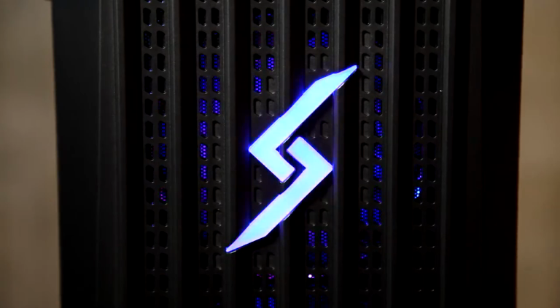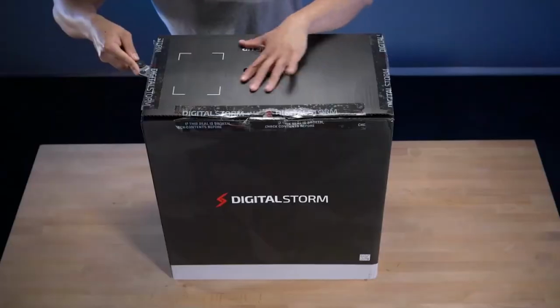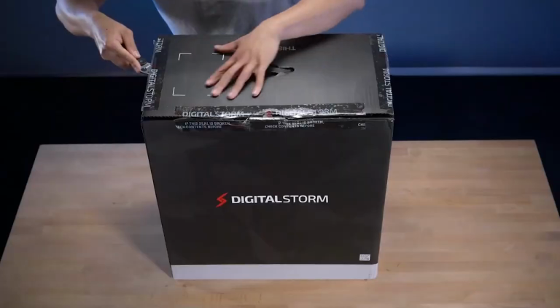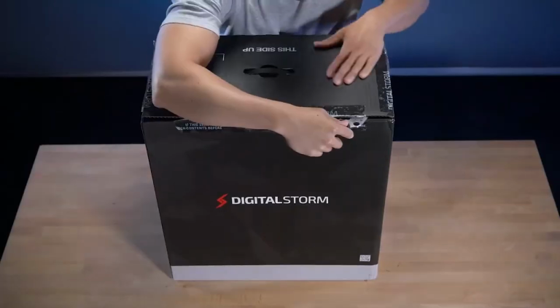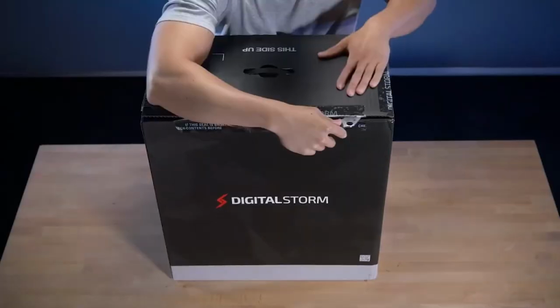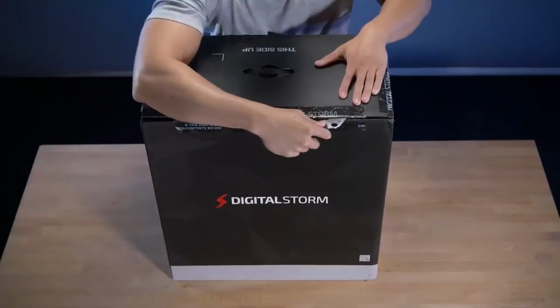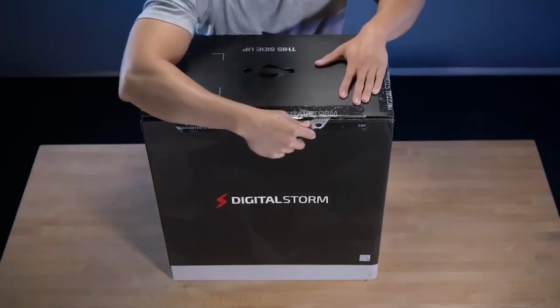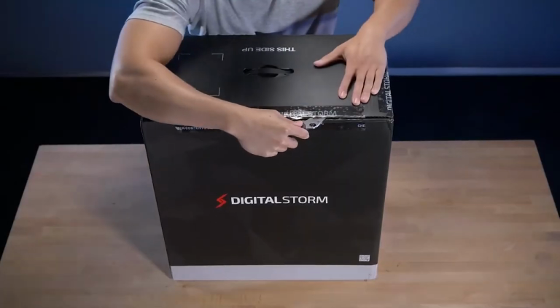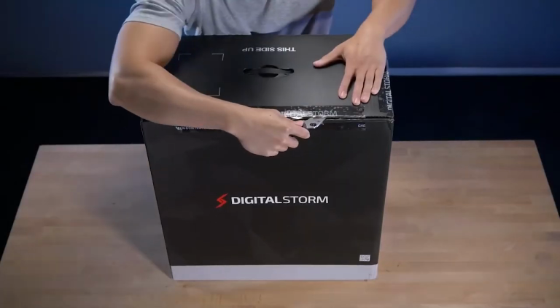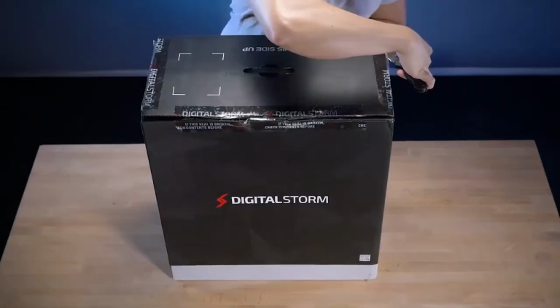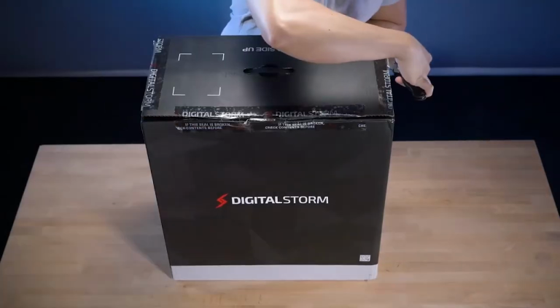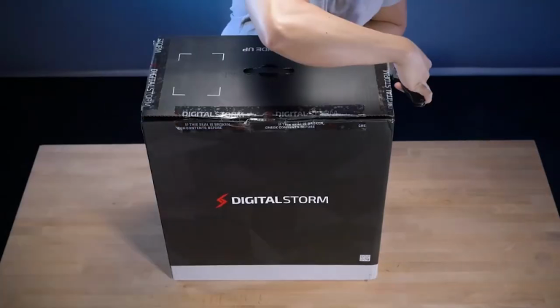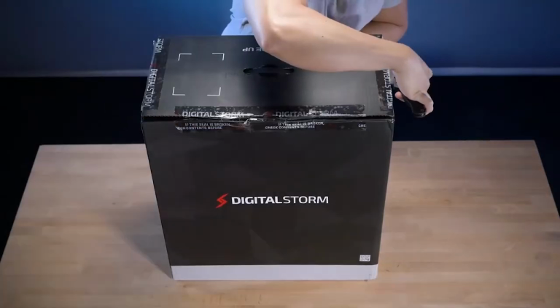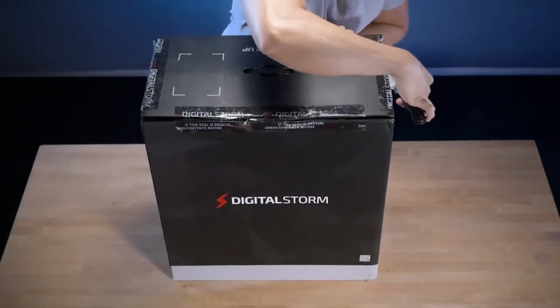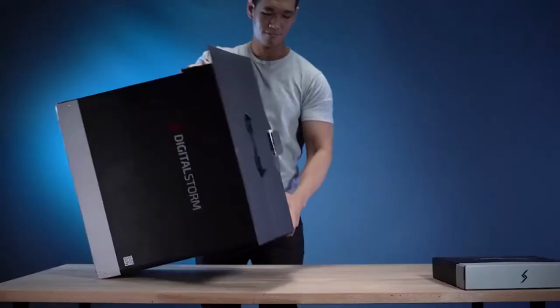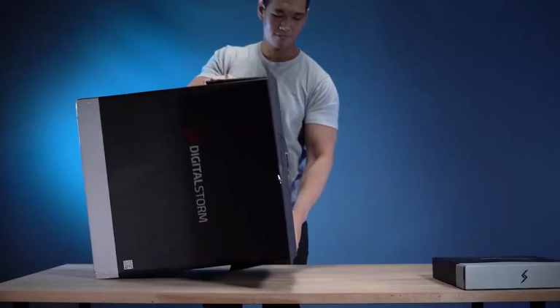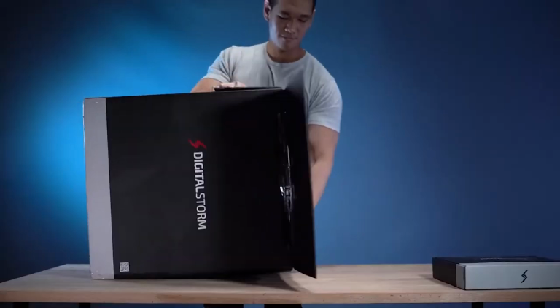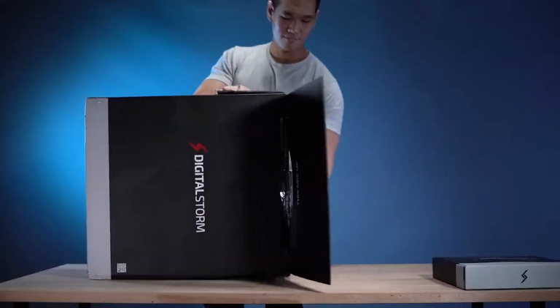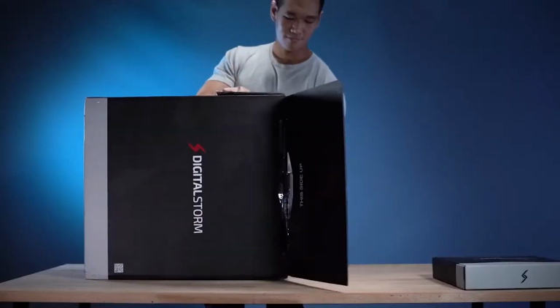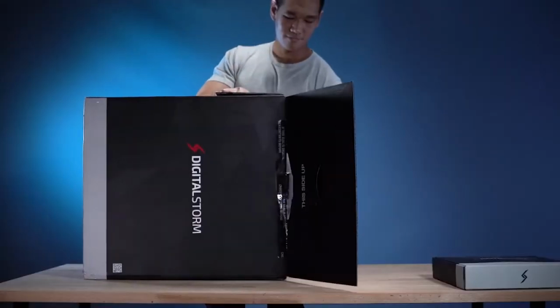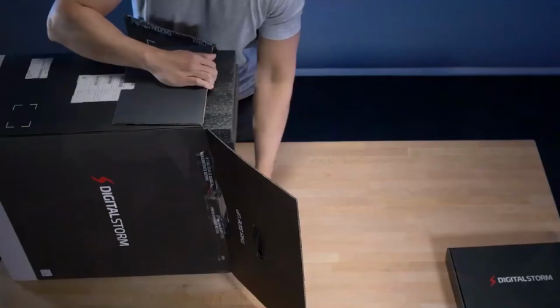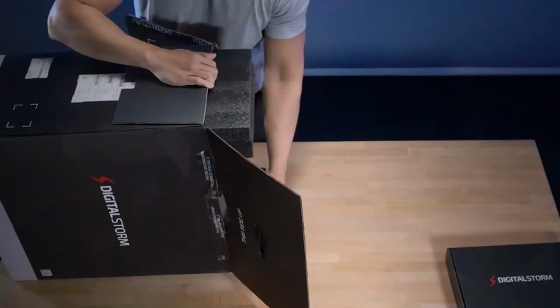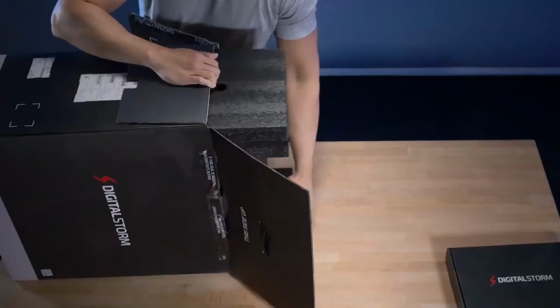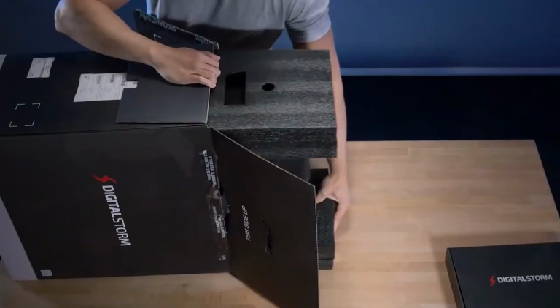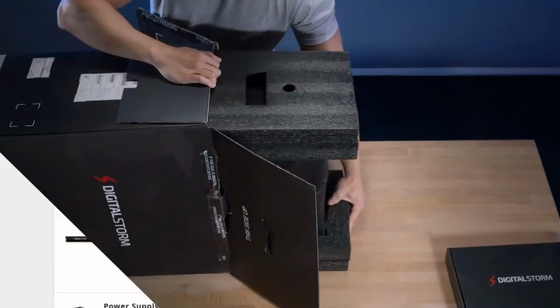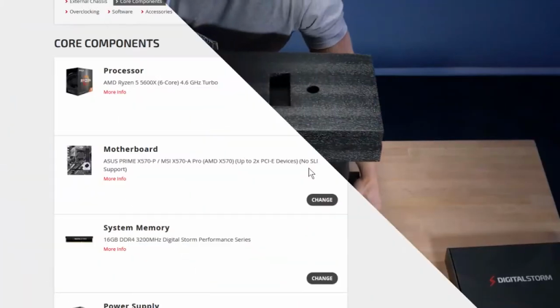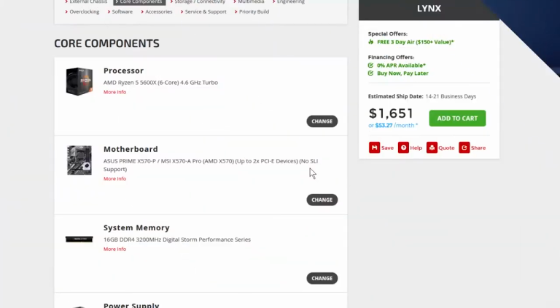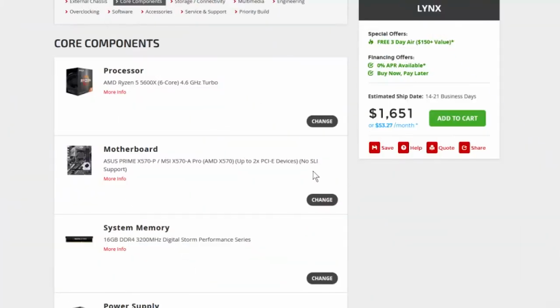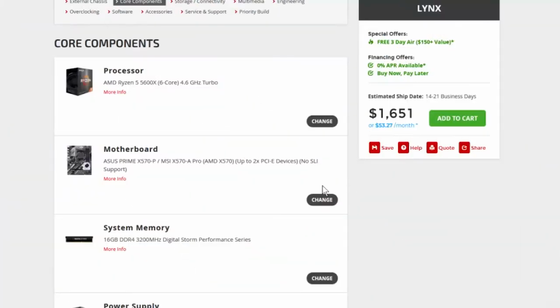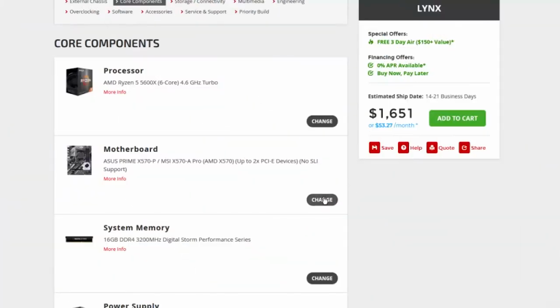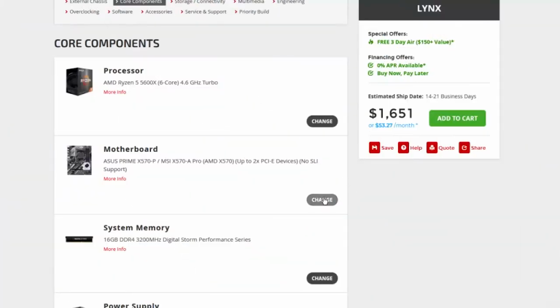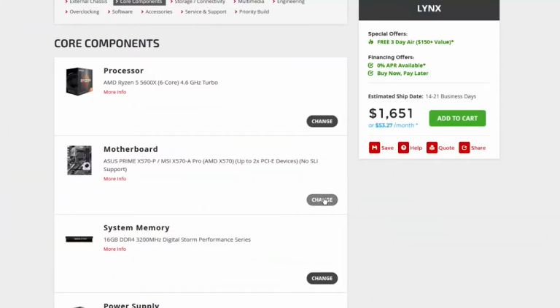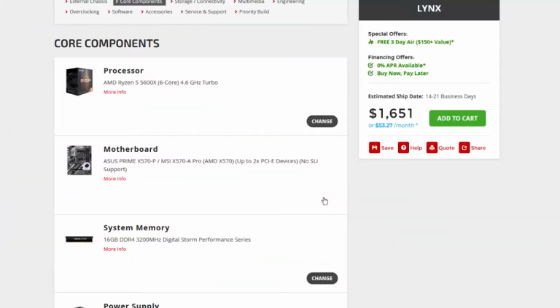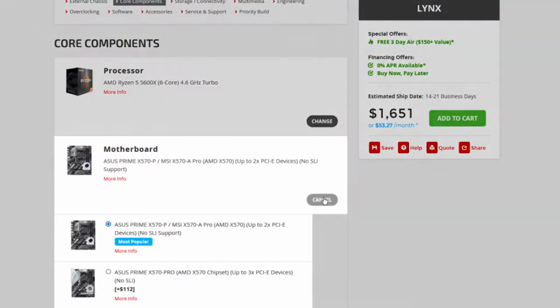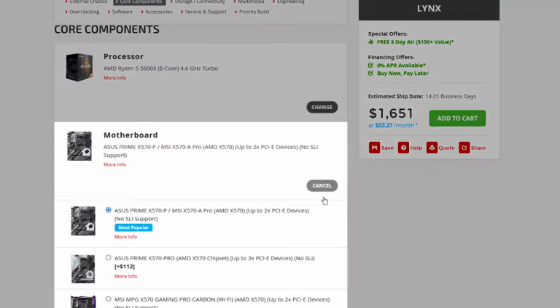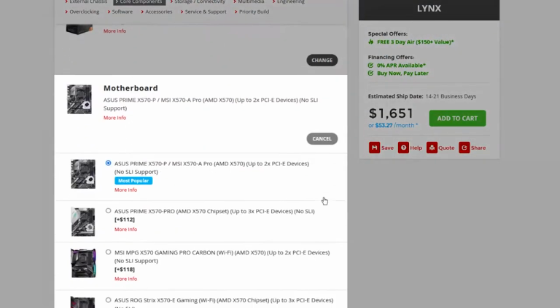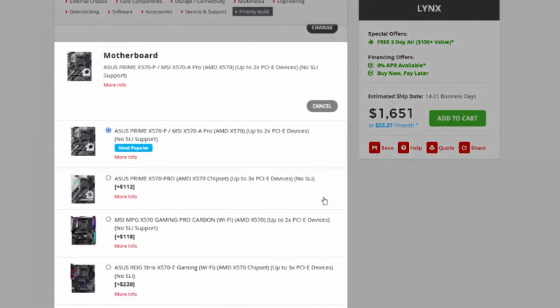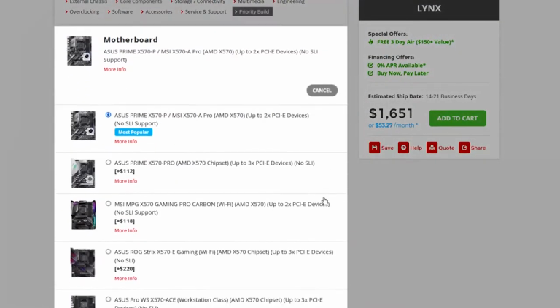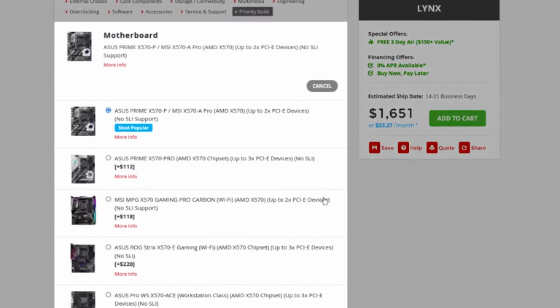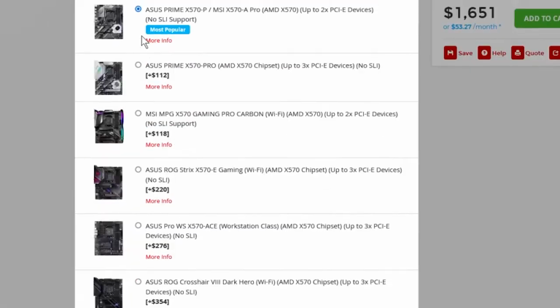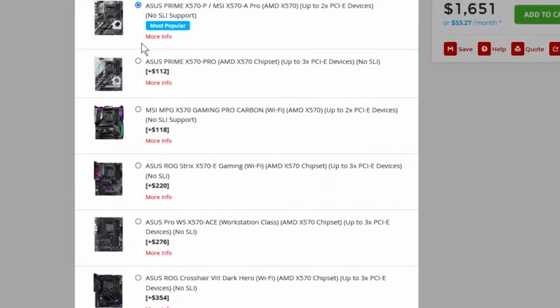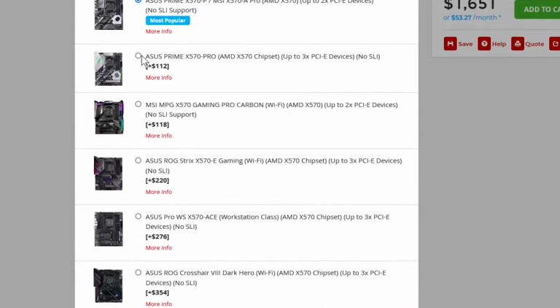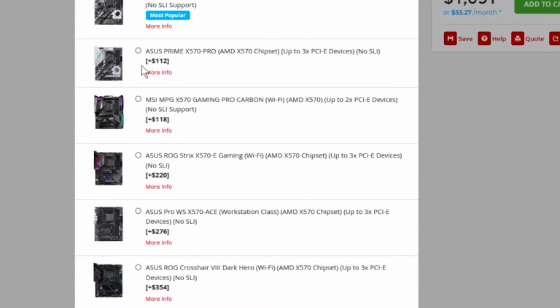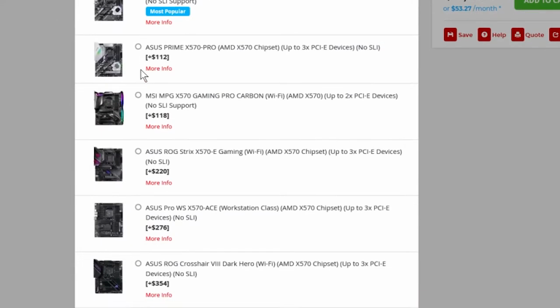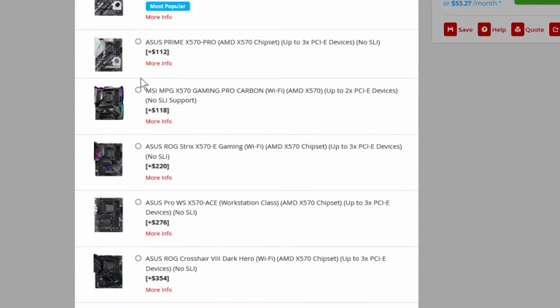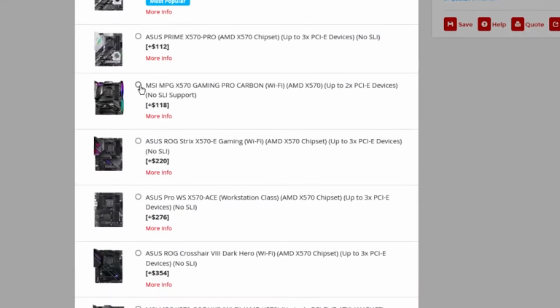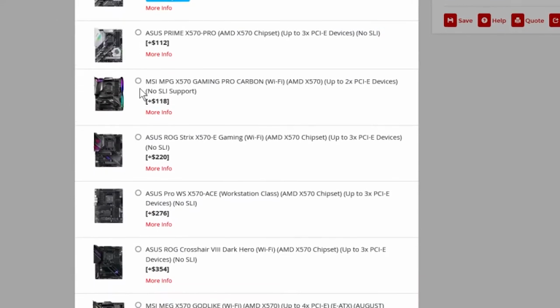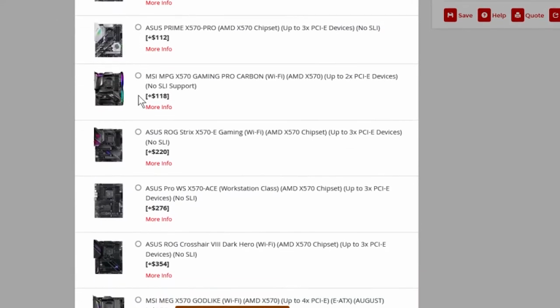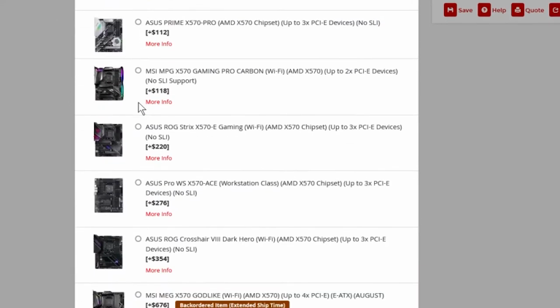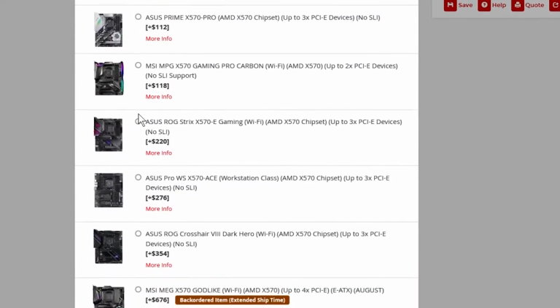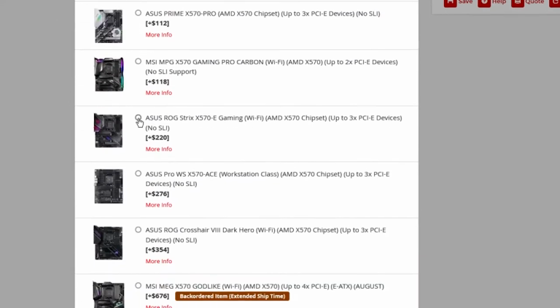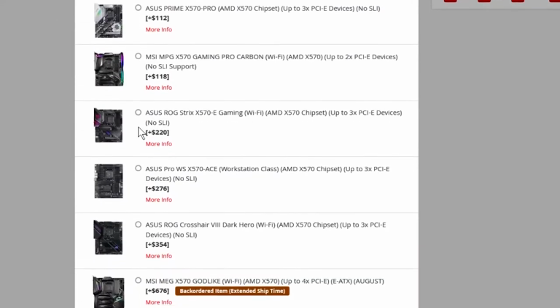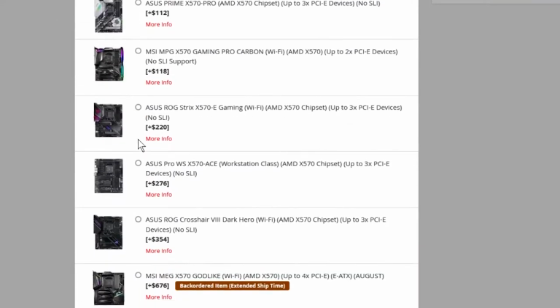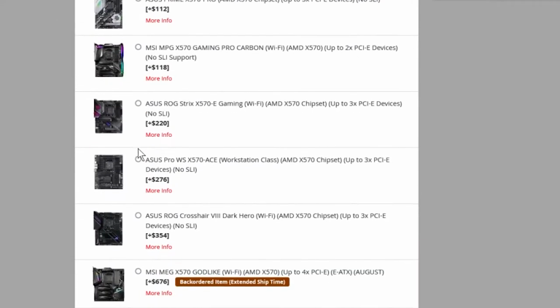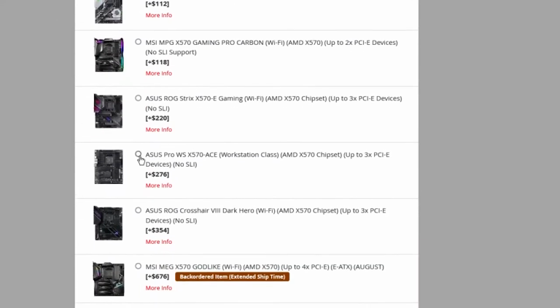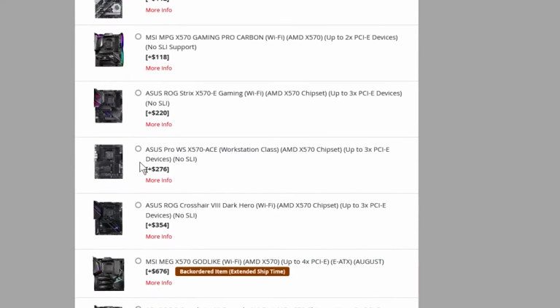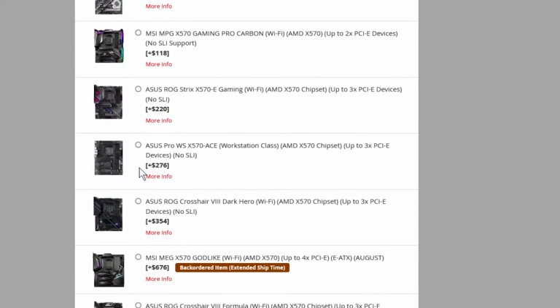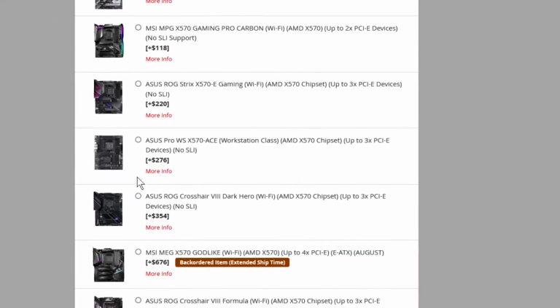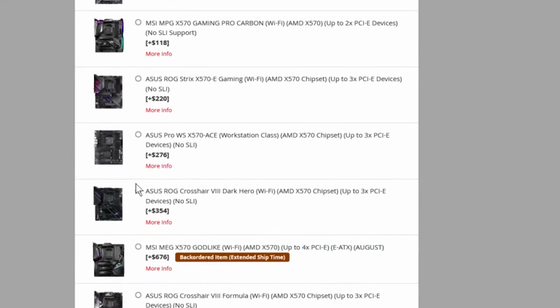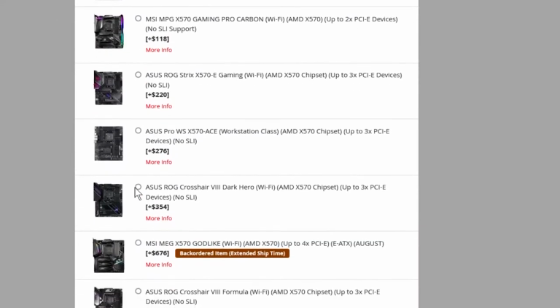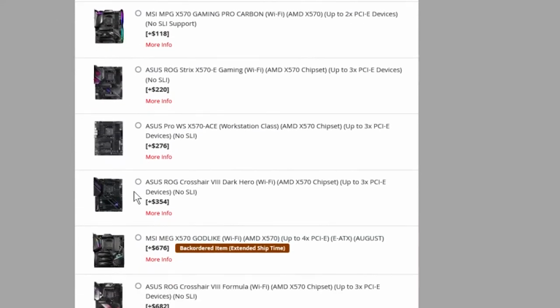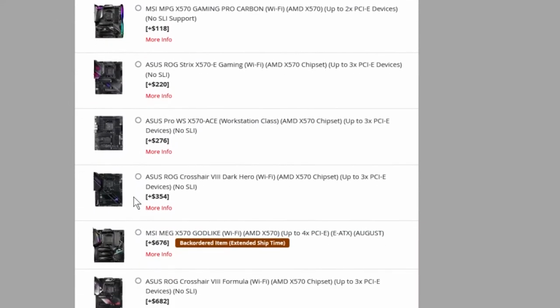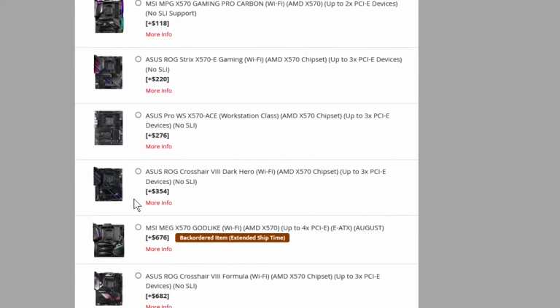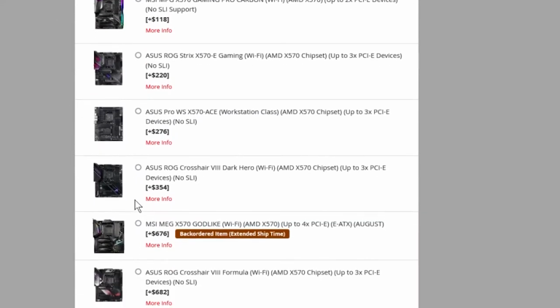If you want a pre-built gaming PC shipped directly to your door, or want to customize each piece to build your own gaming masterpiece, the Lynx has an option for you.